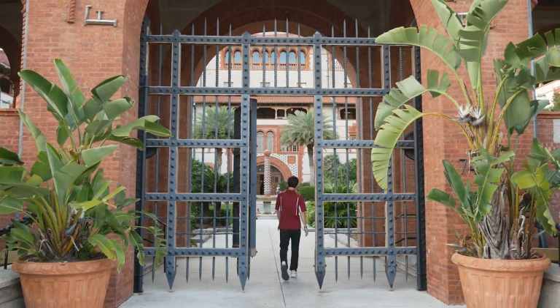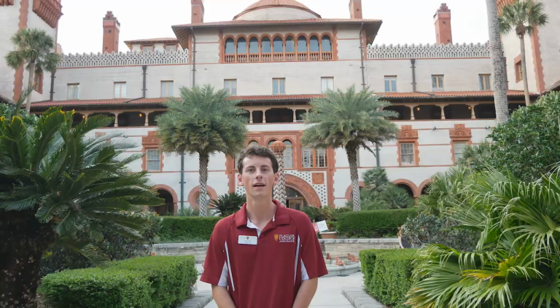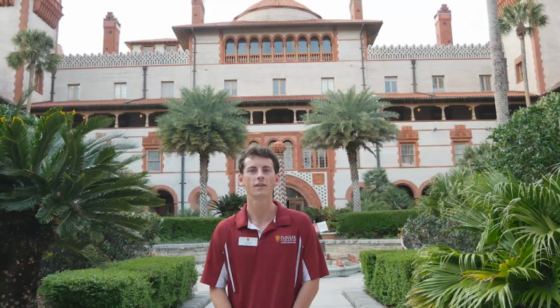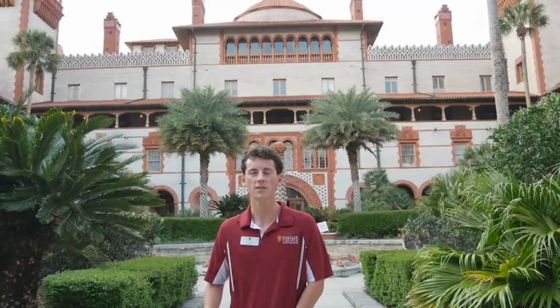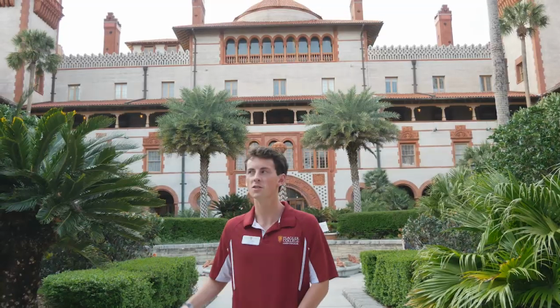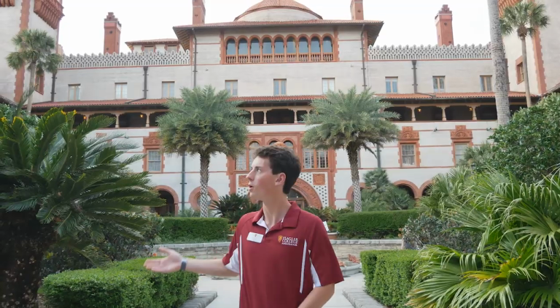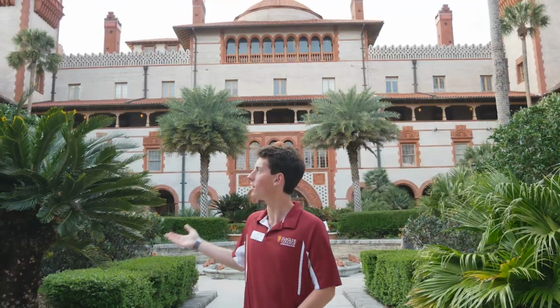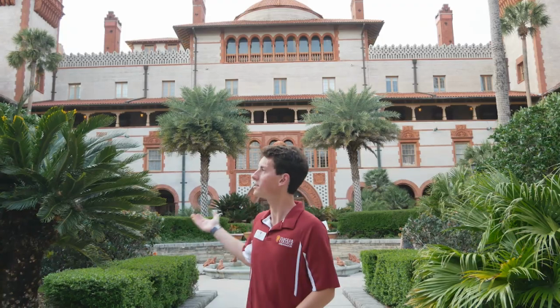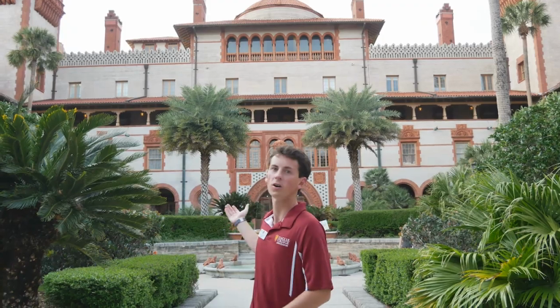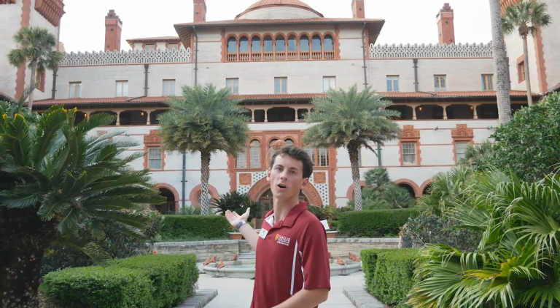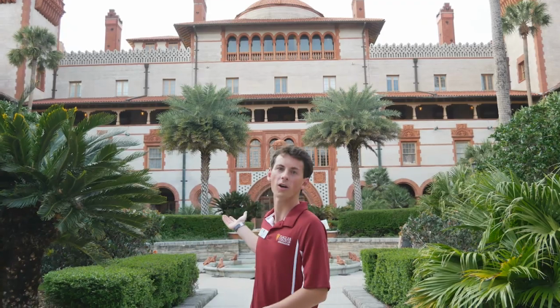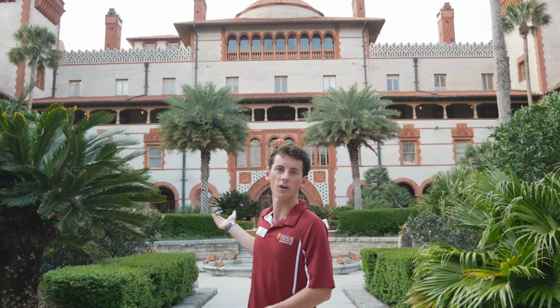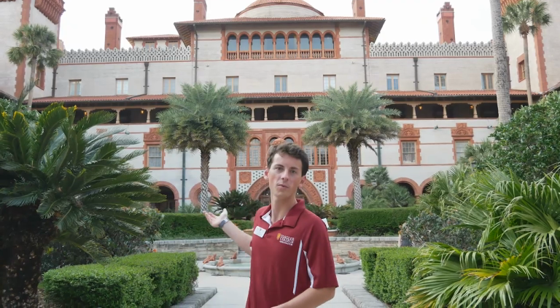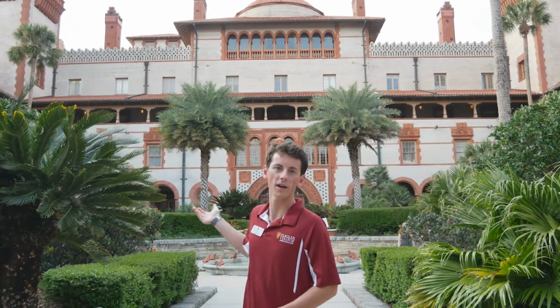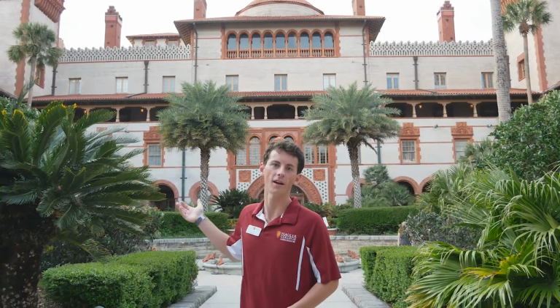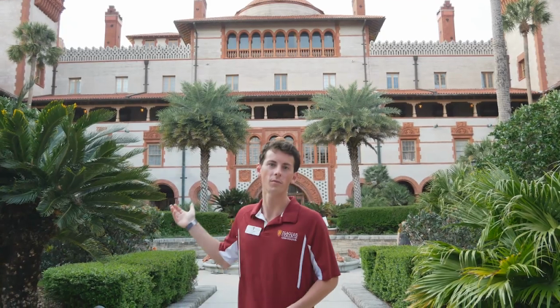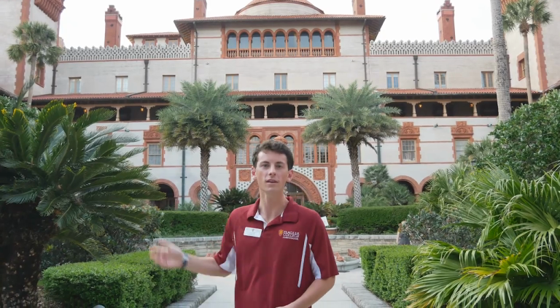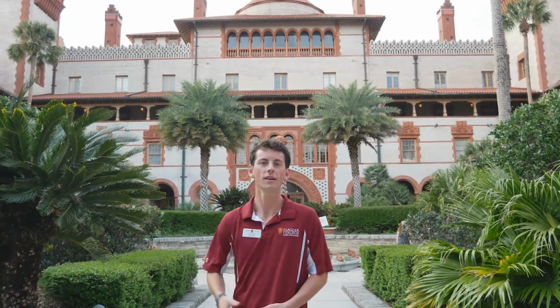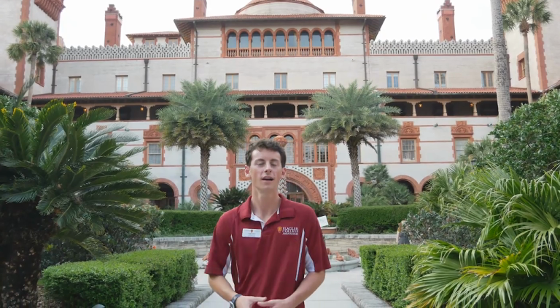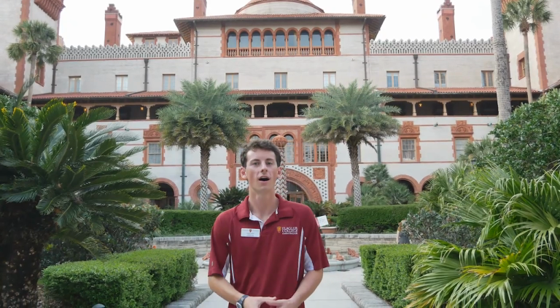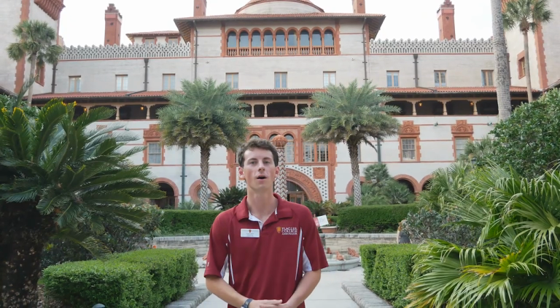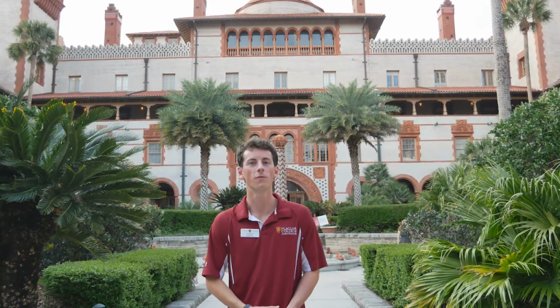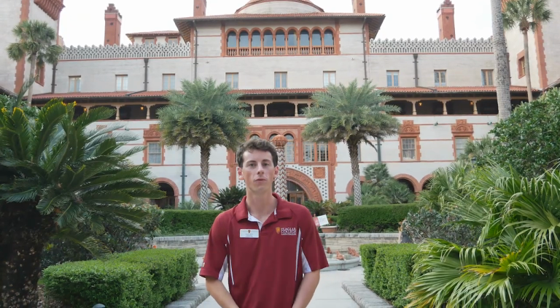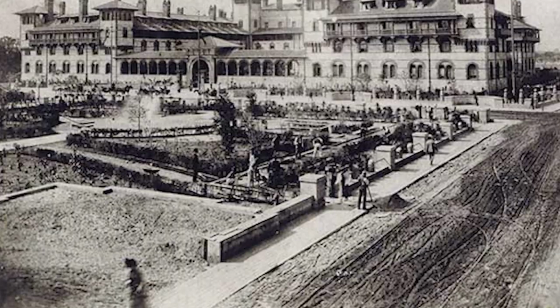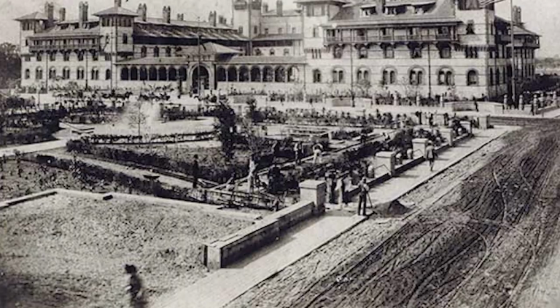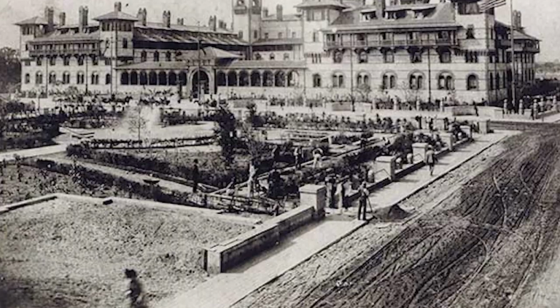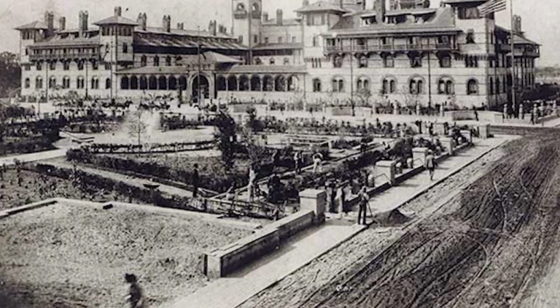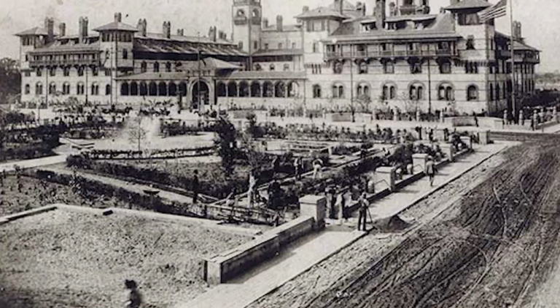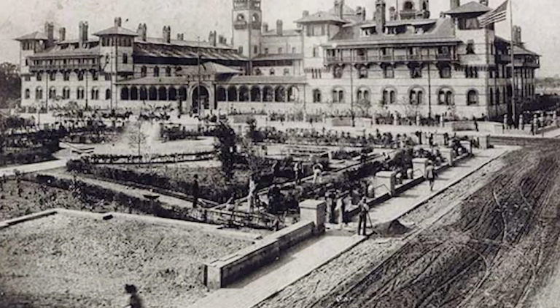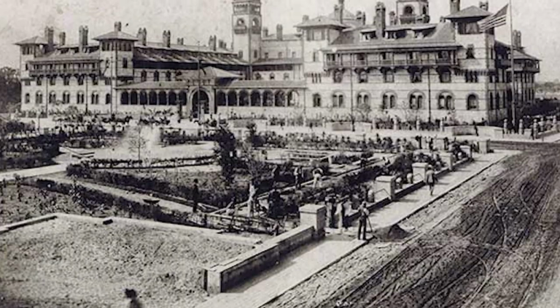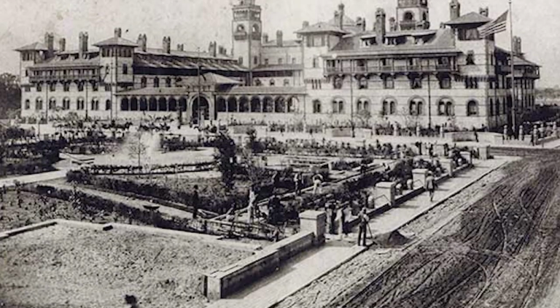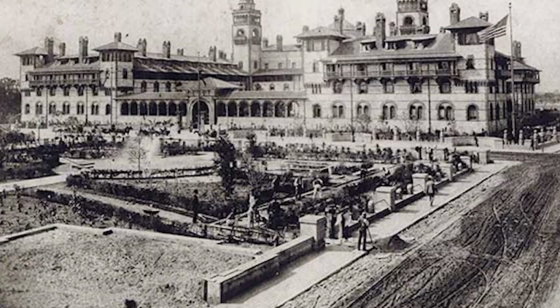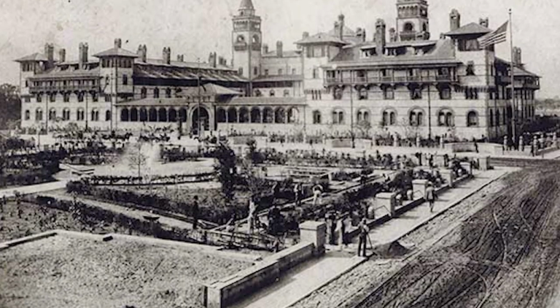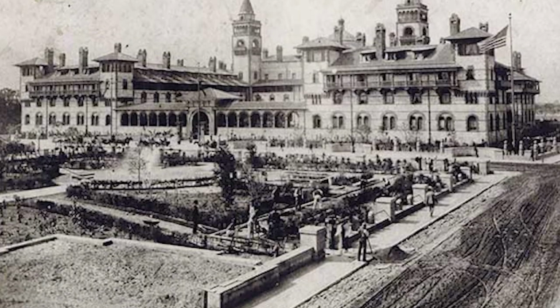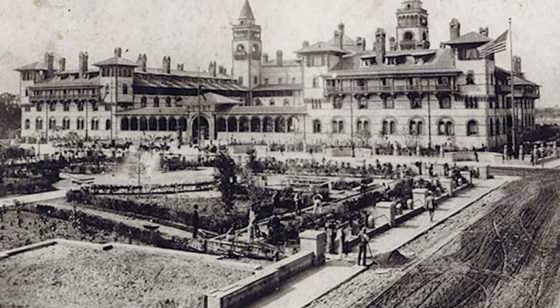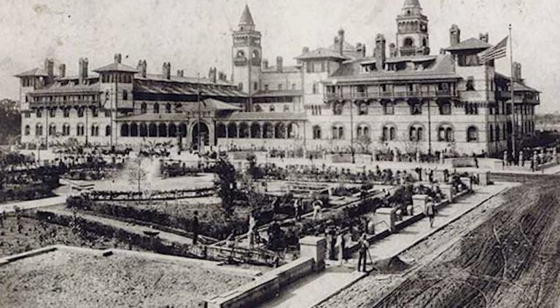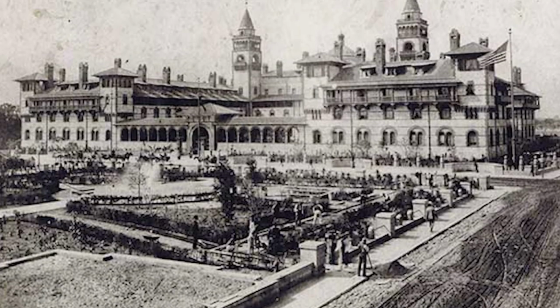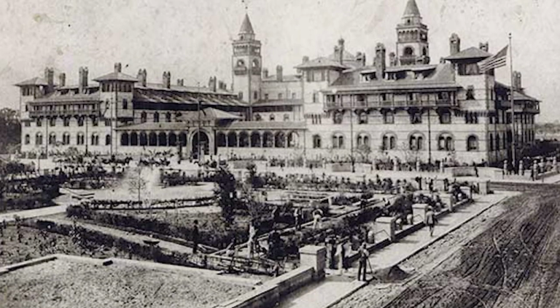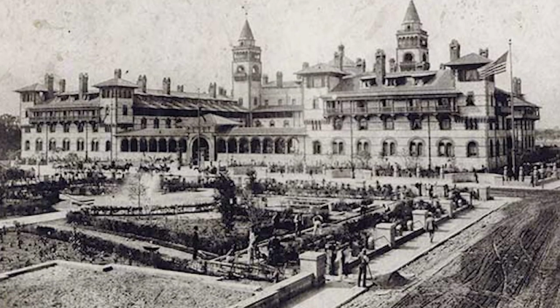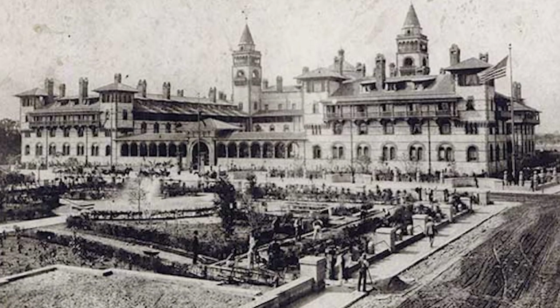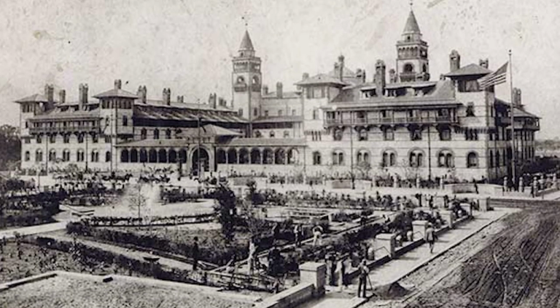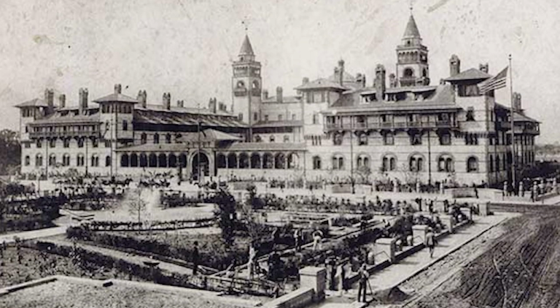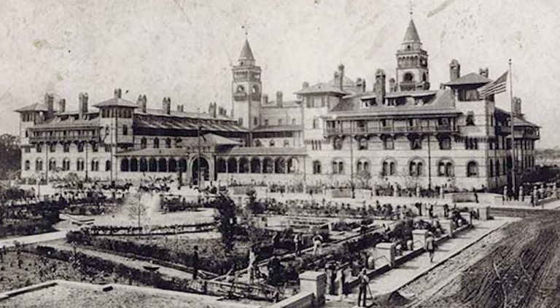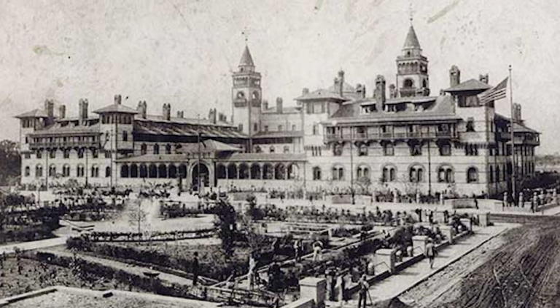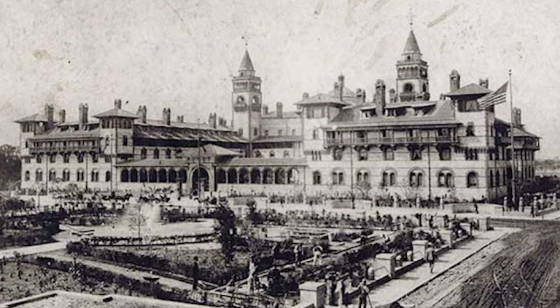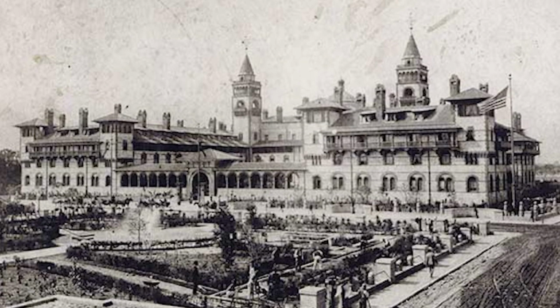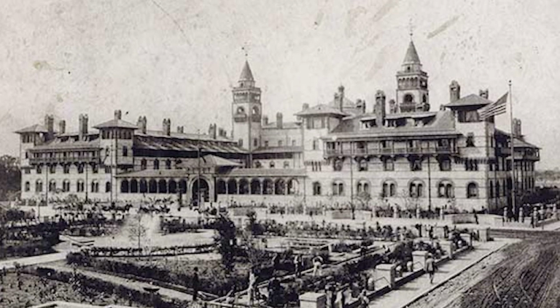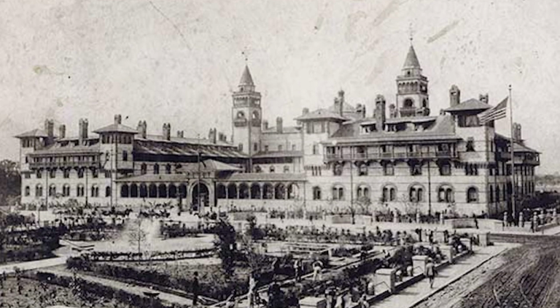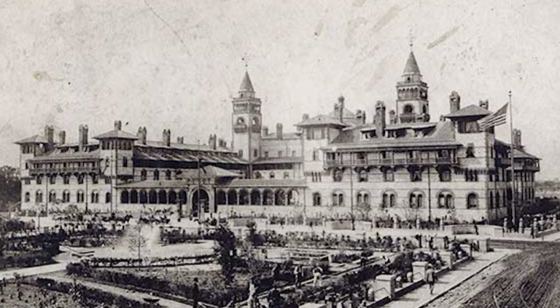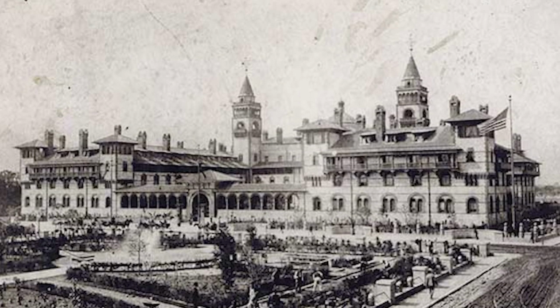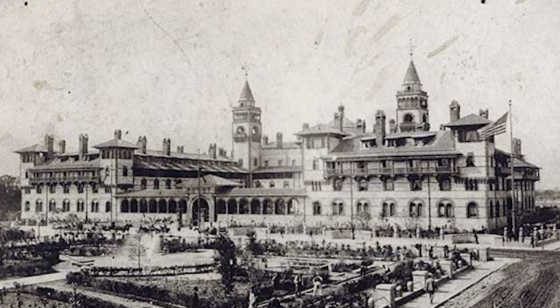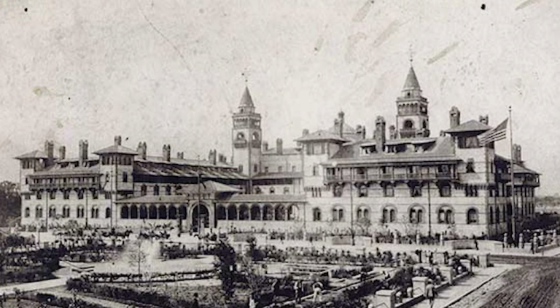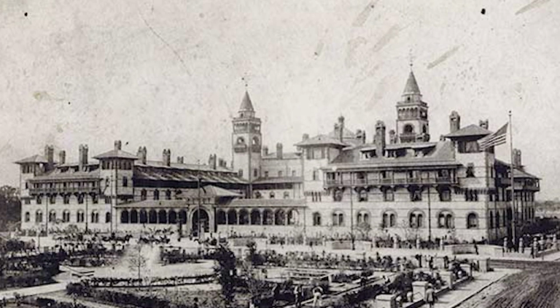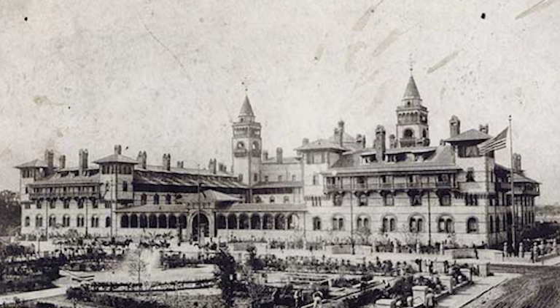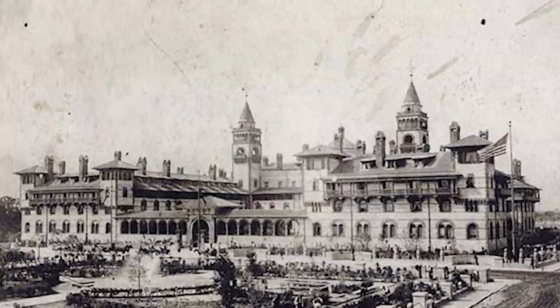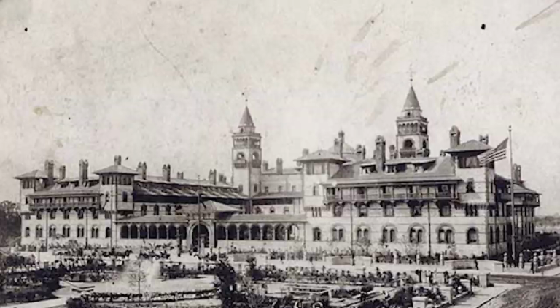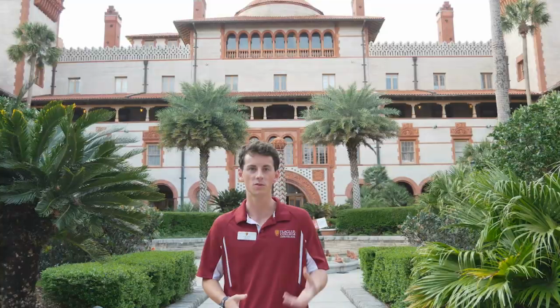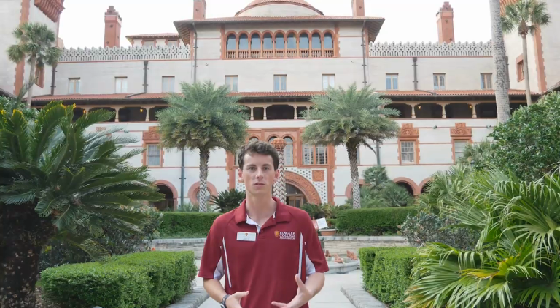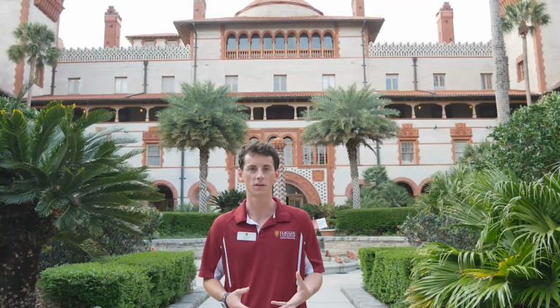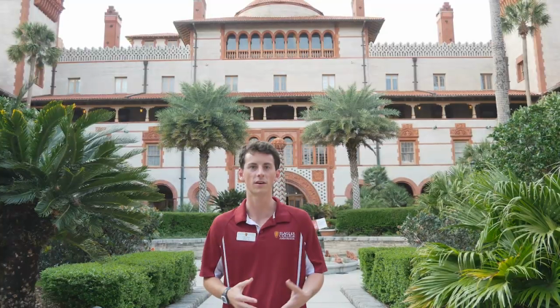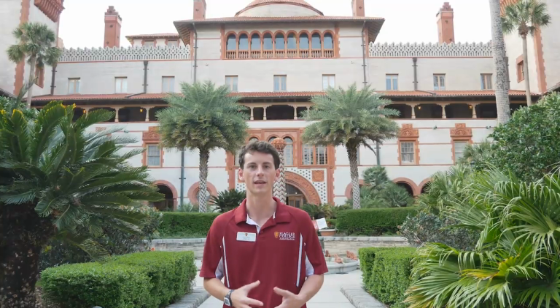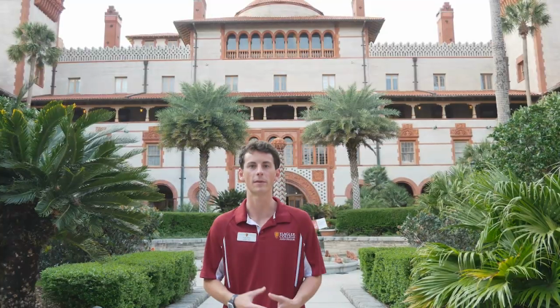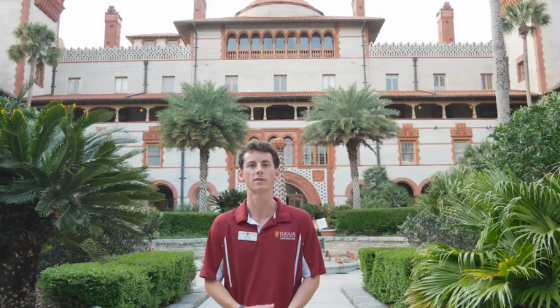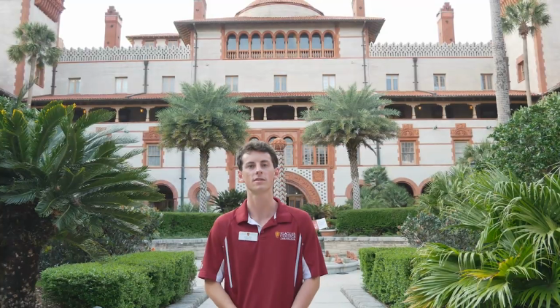This is Ponce Hall here behind me, formerly known as Ponce de Leon Hotel, and this is where our first year students will live on campus.